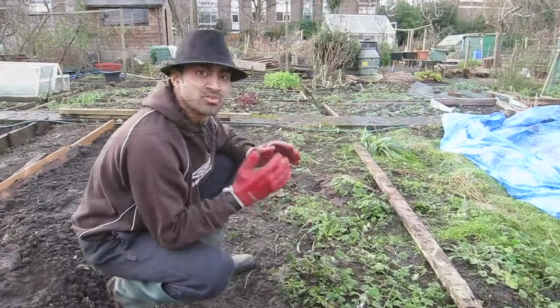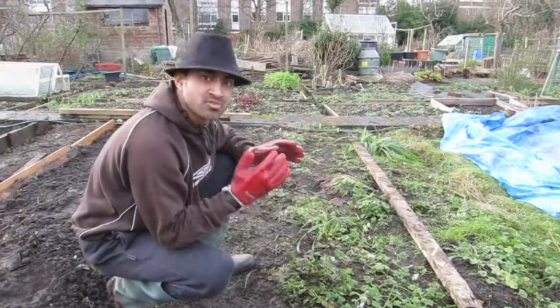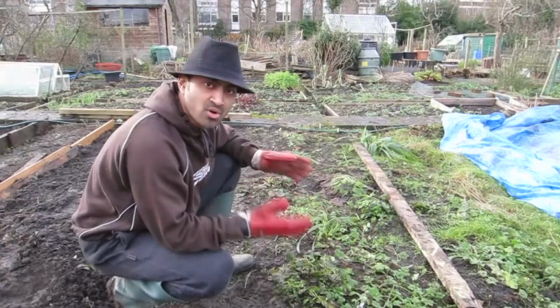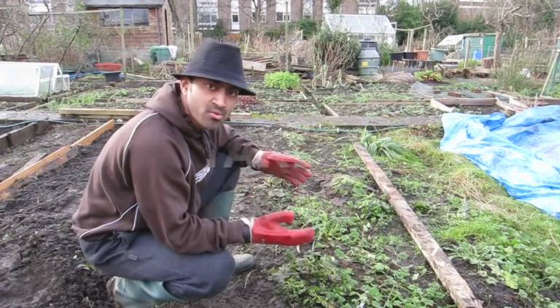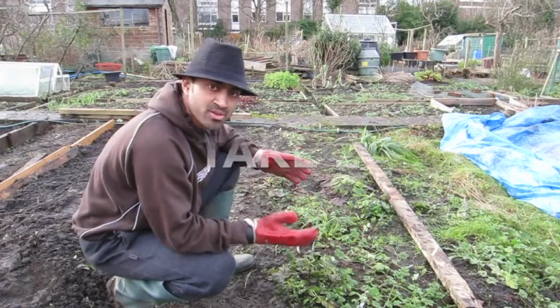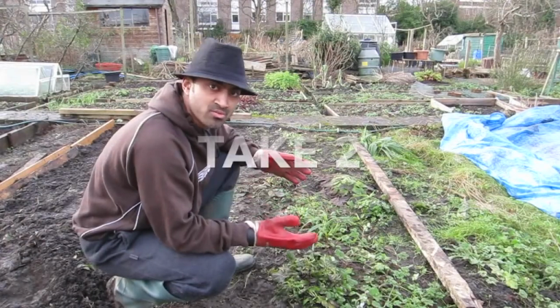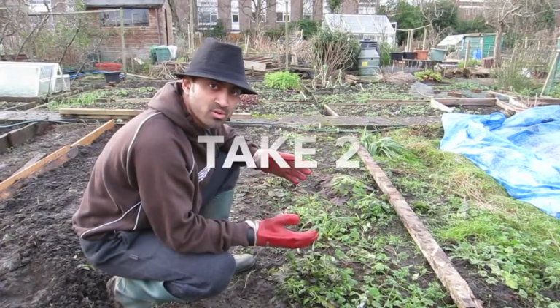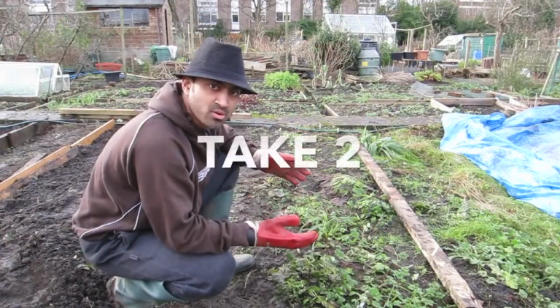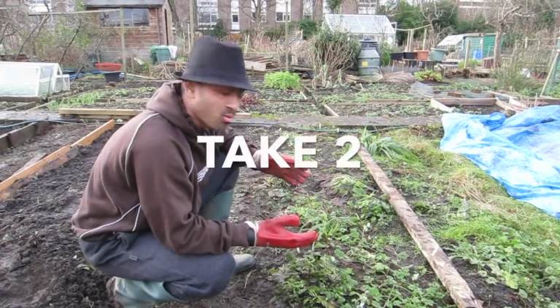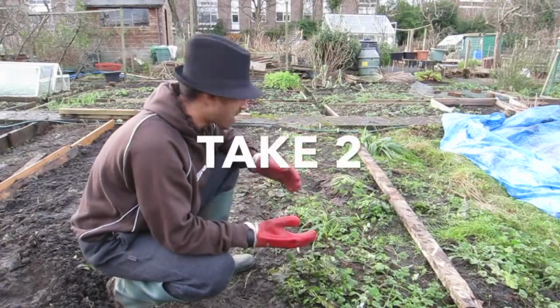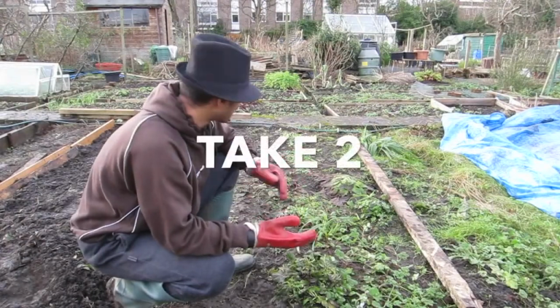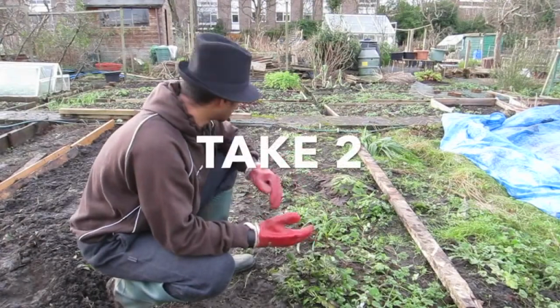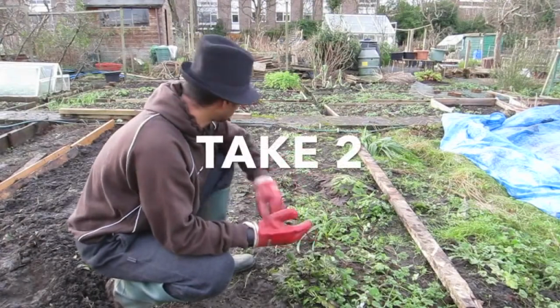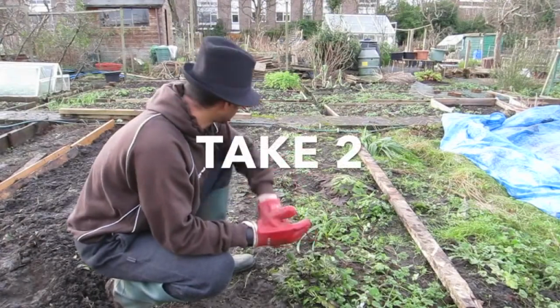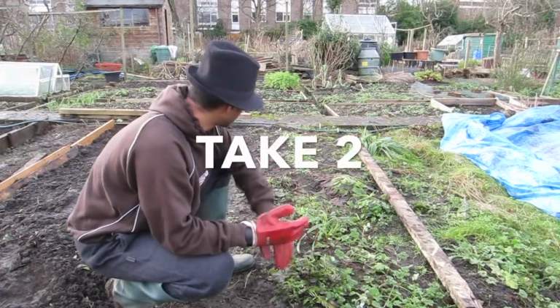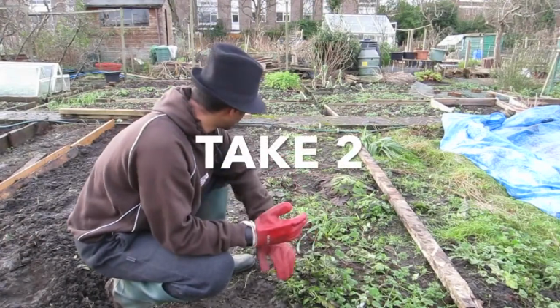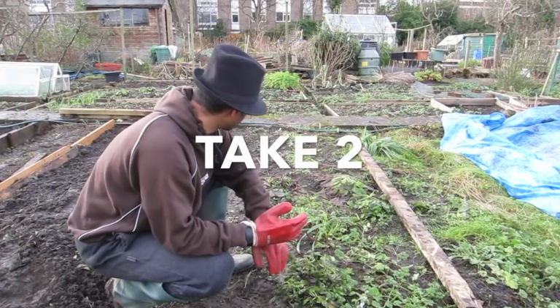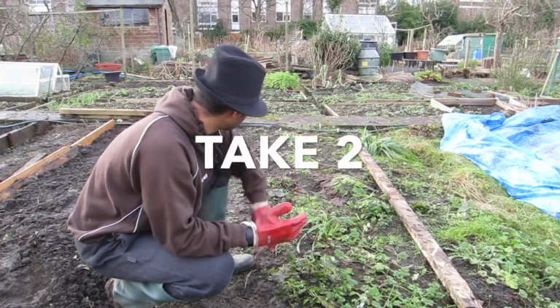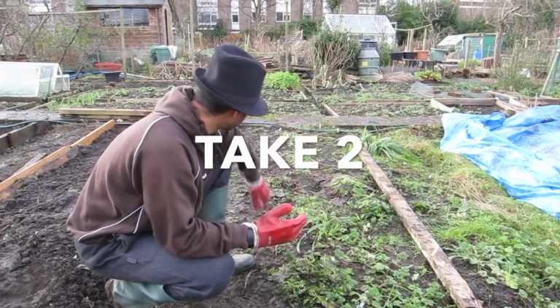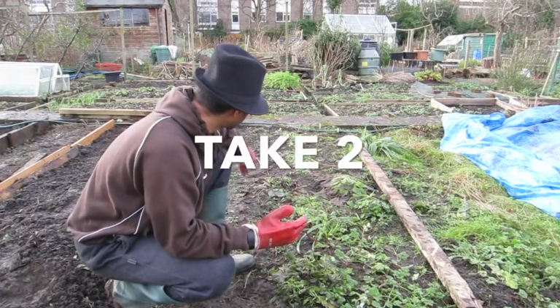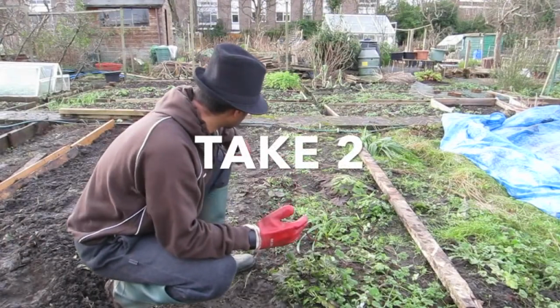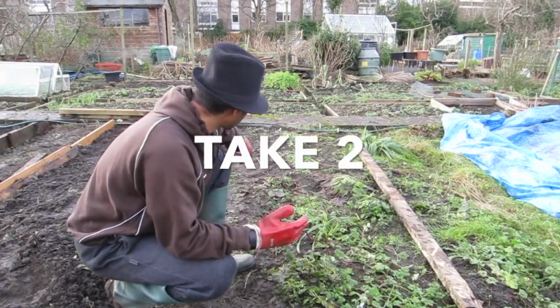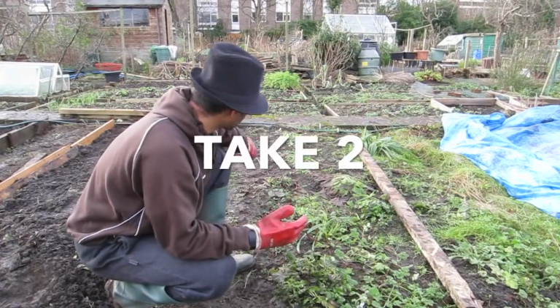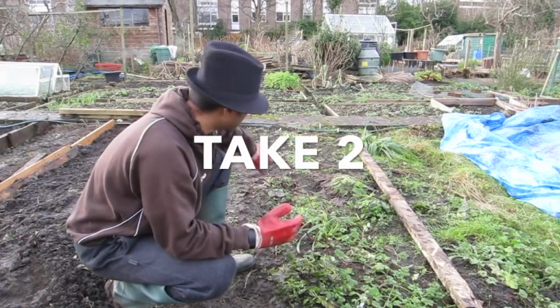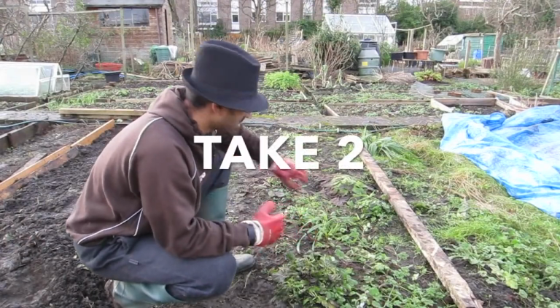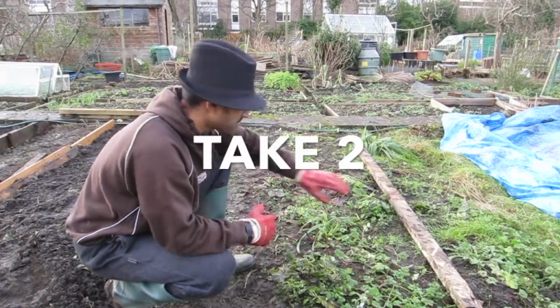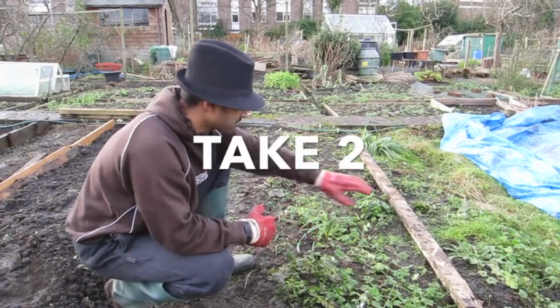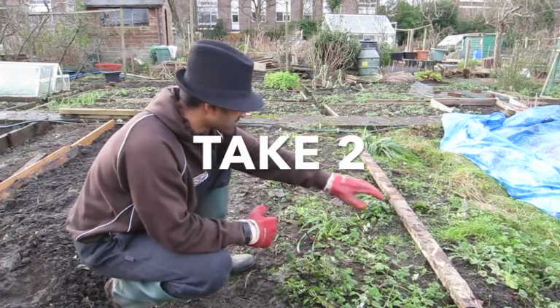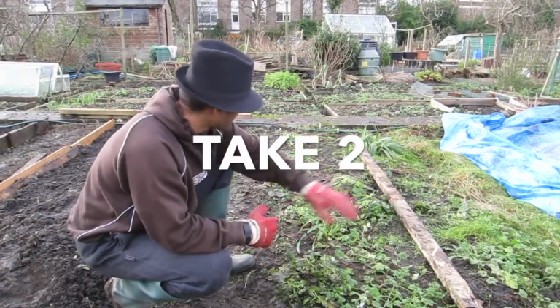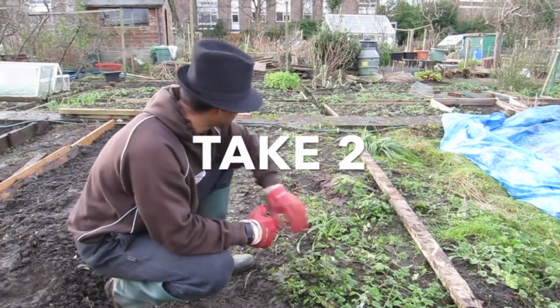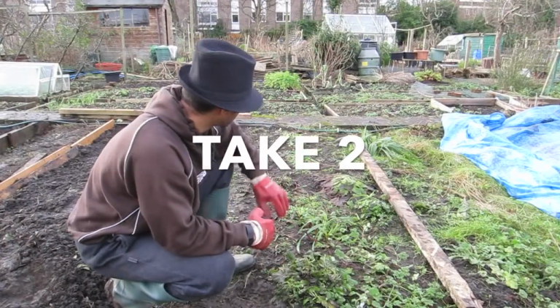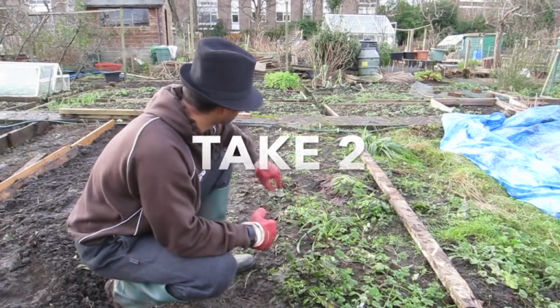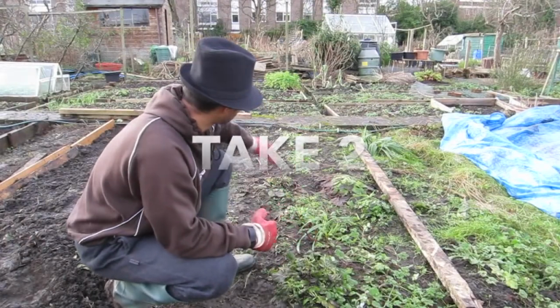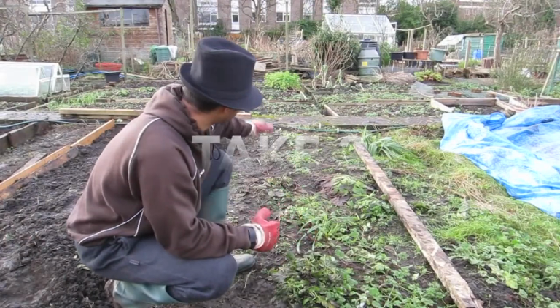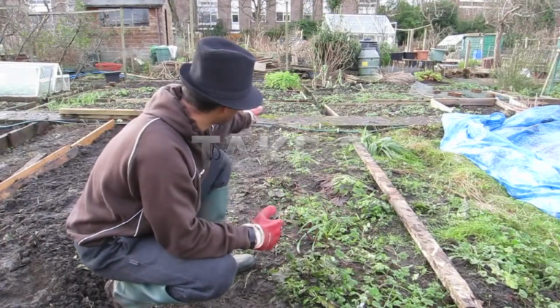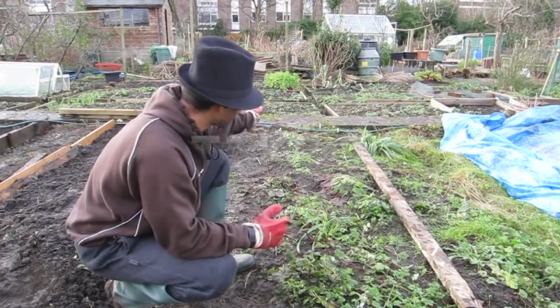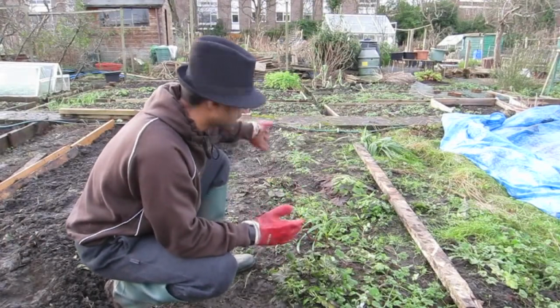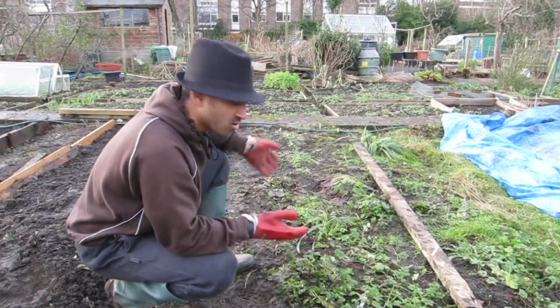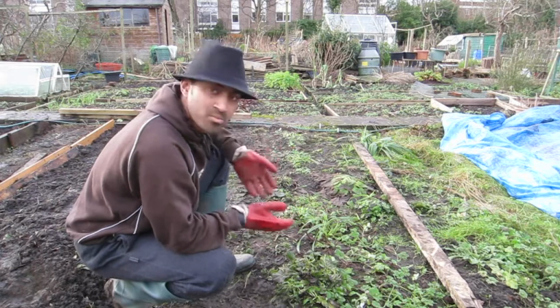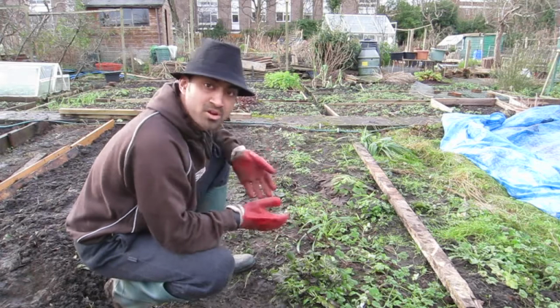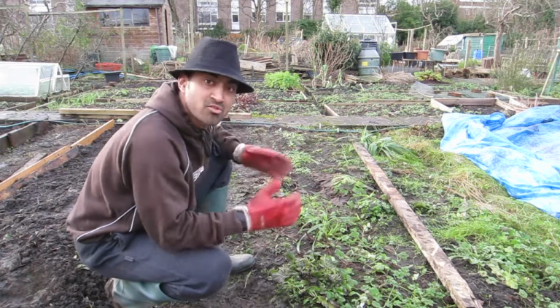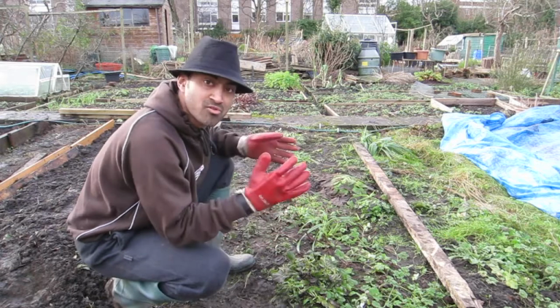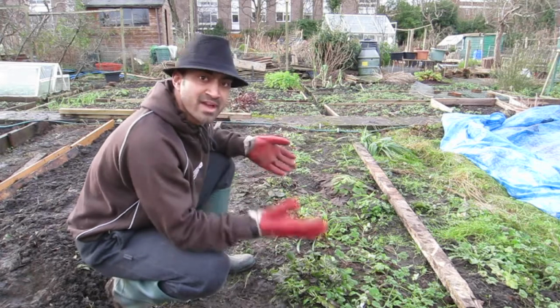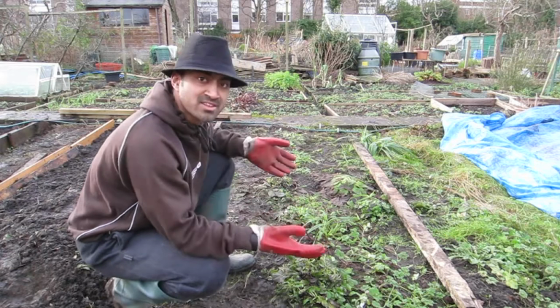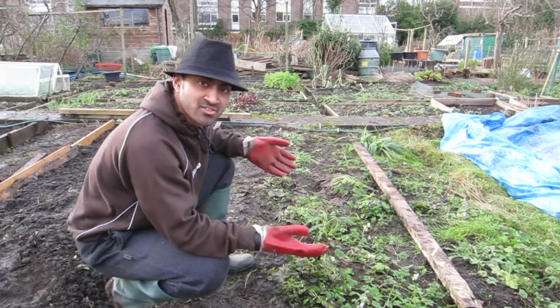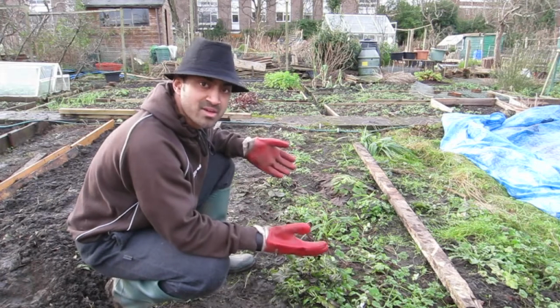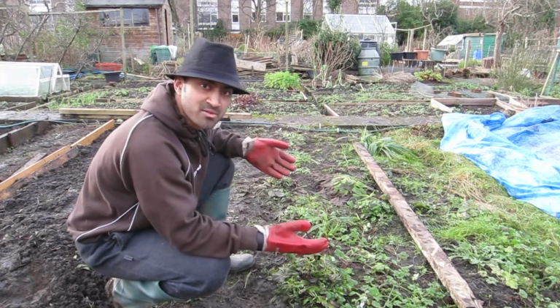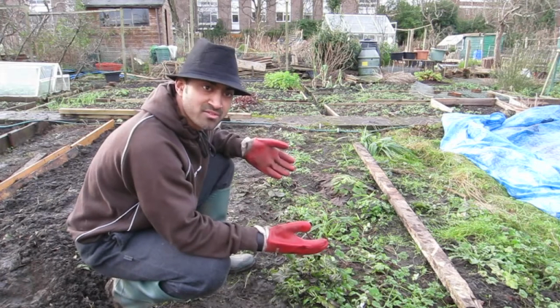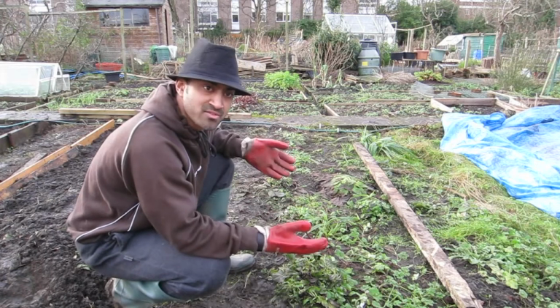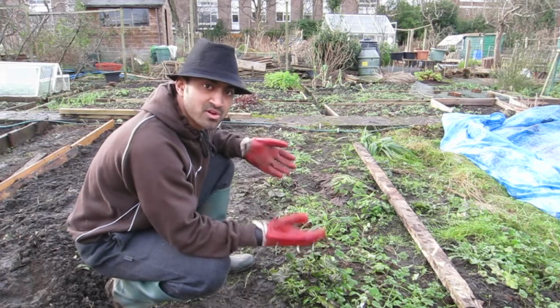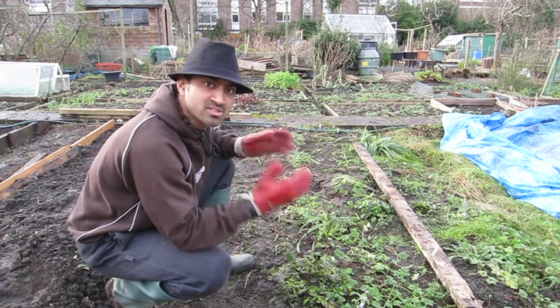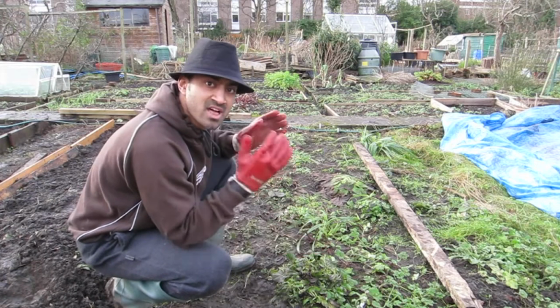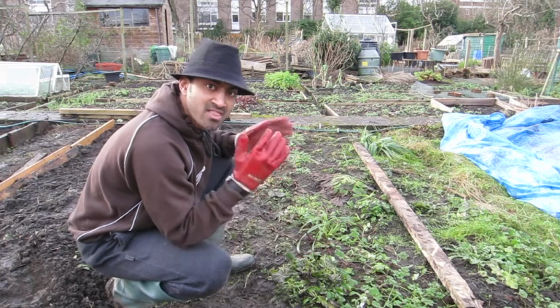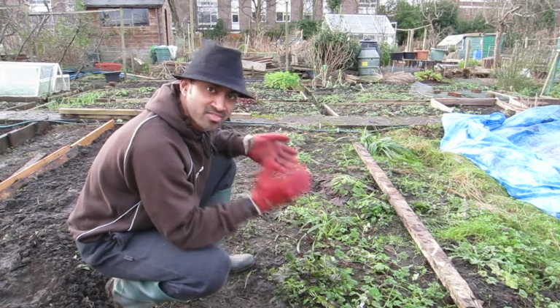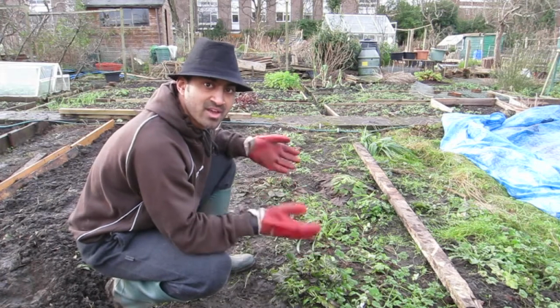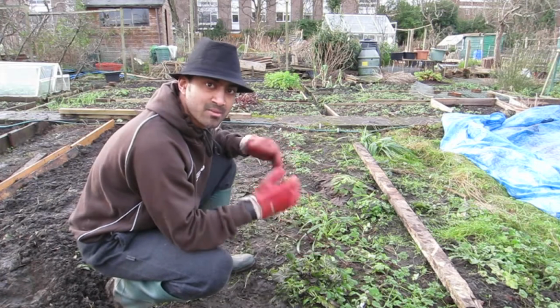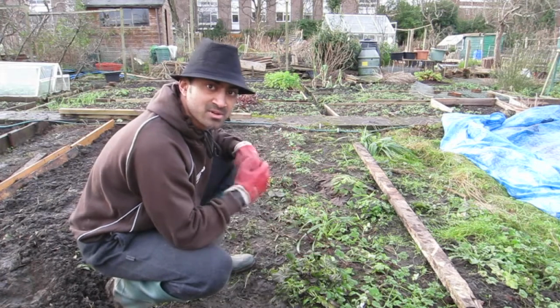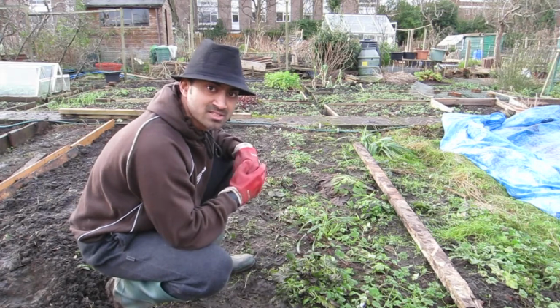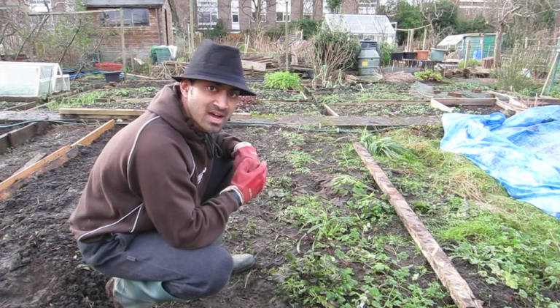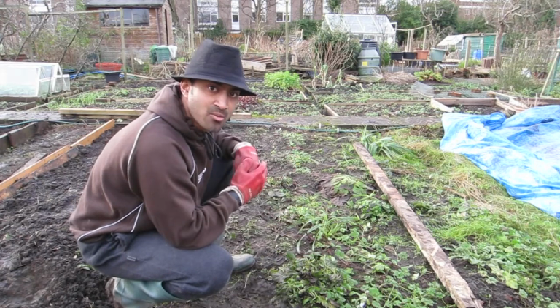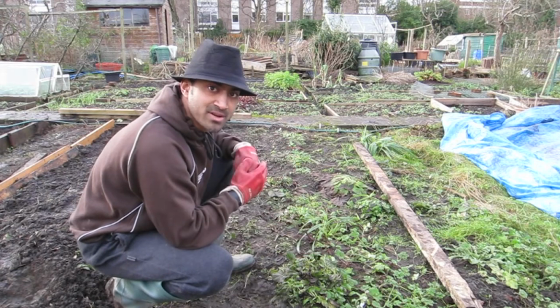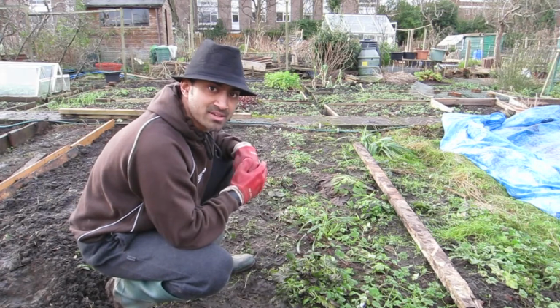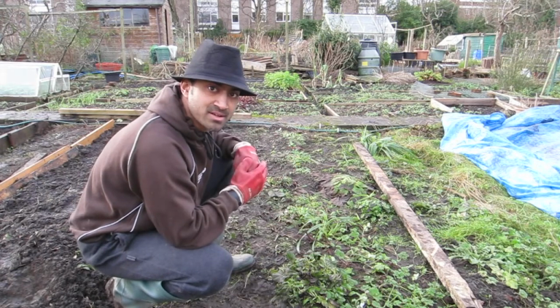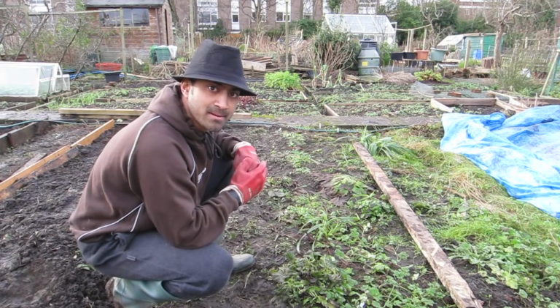So this week what I'm going to do is make this path here — measure it up, line it up, create the shape of it first — then I'm going to start weeding it.